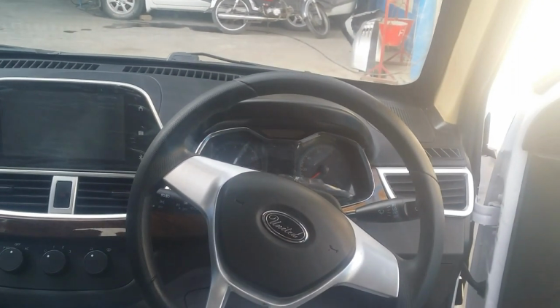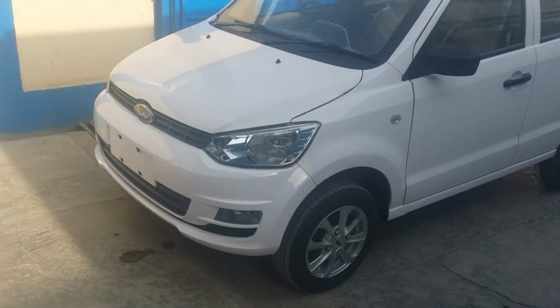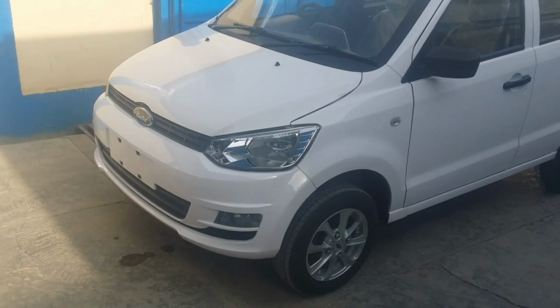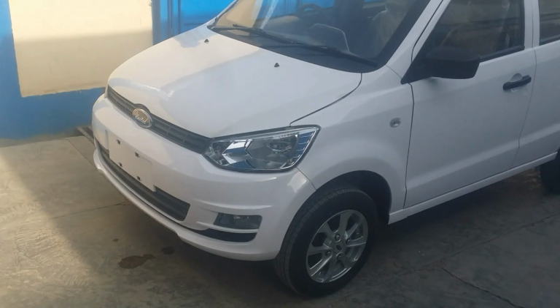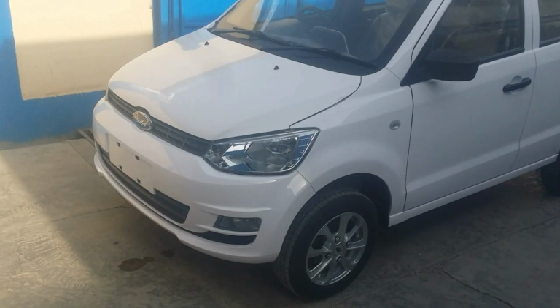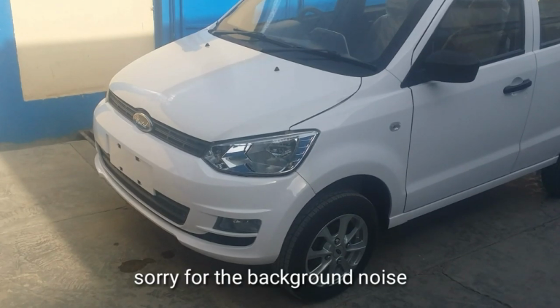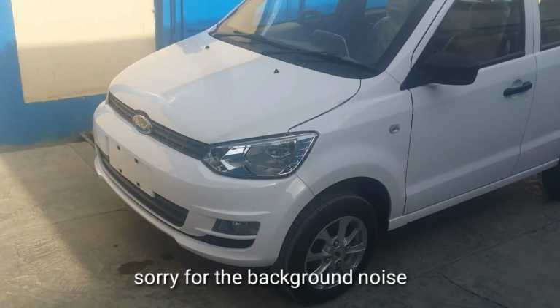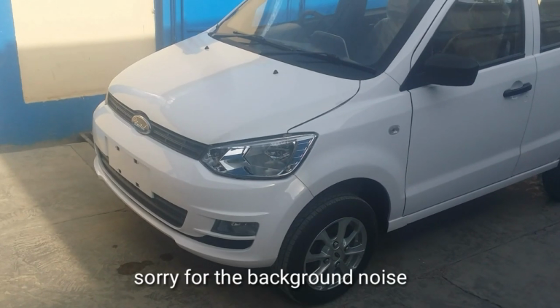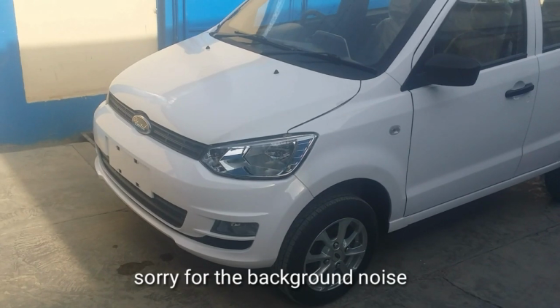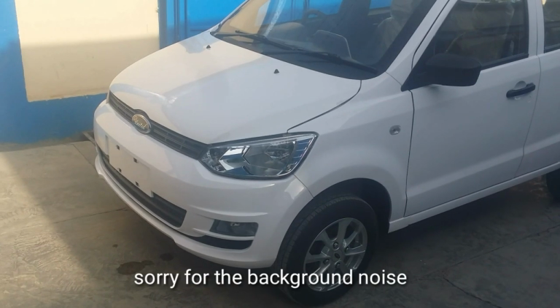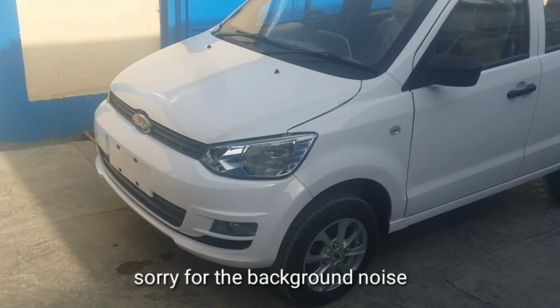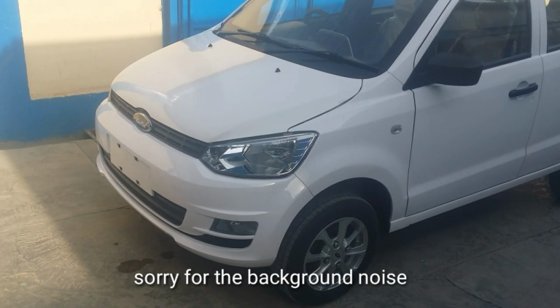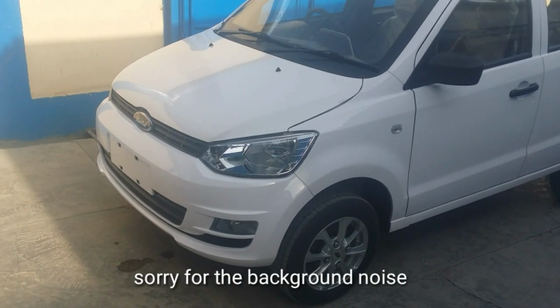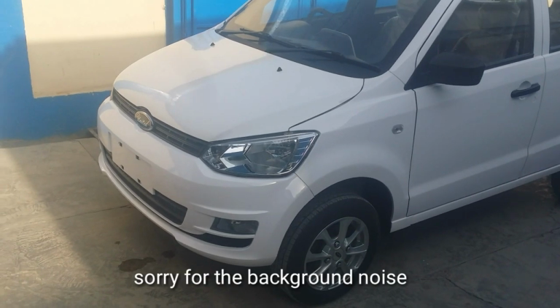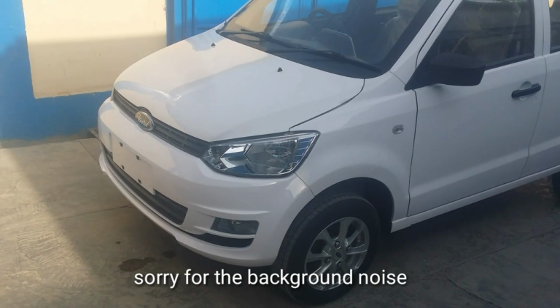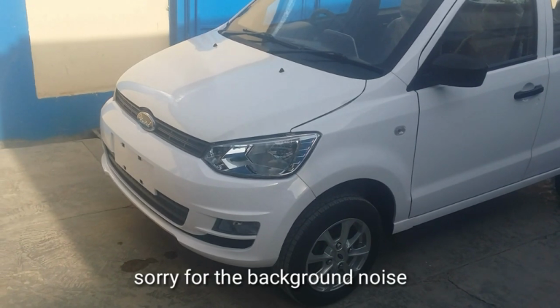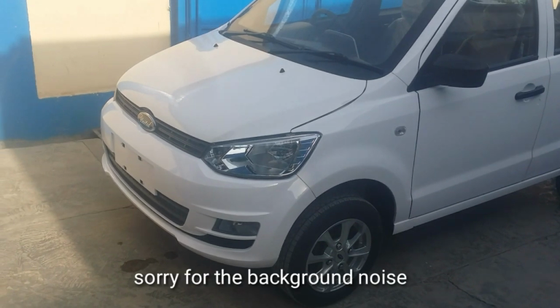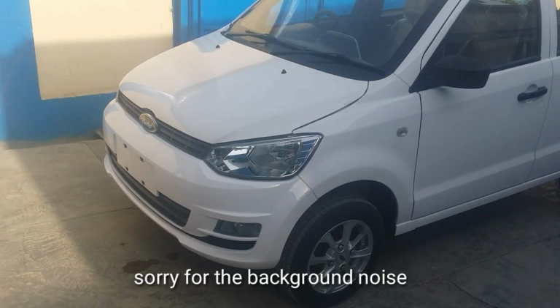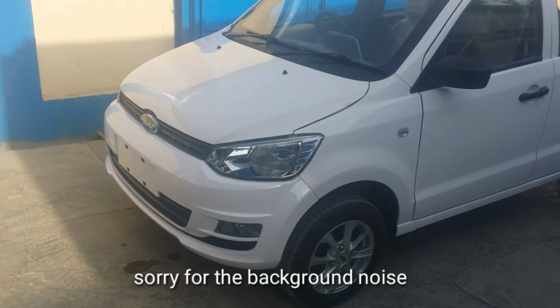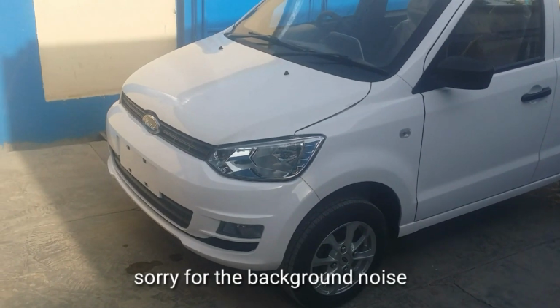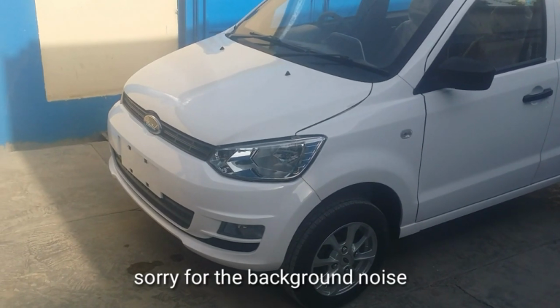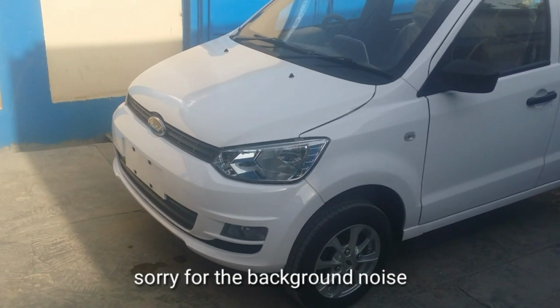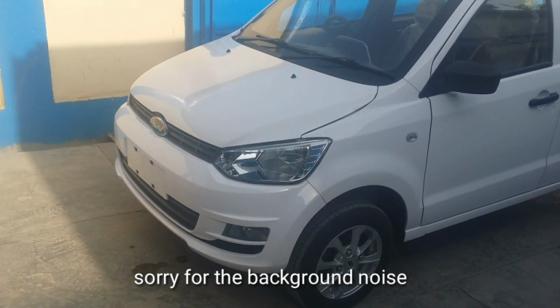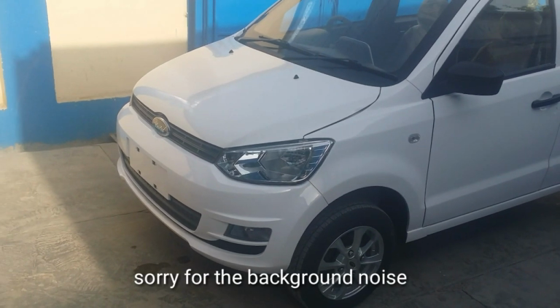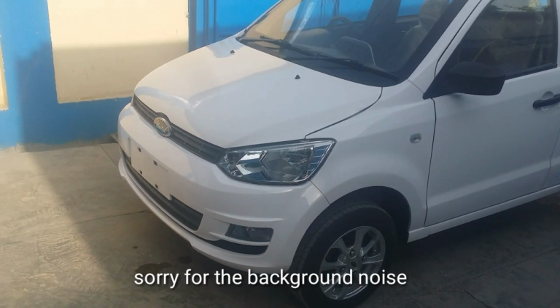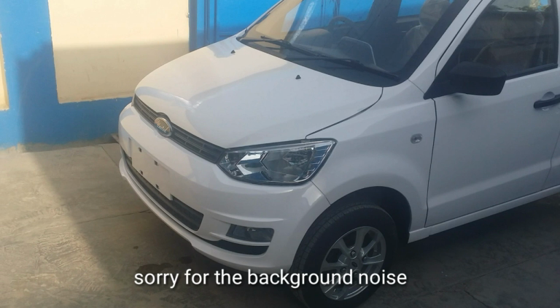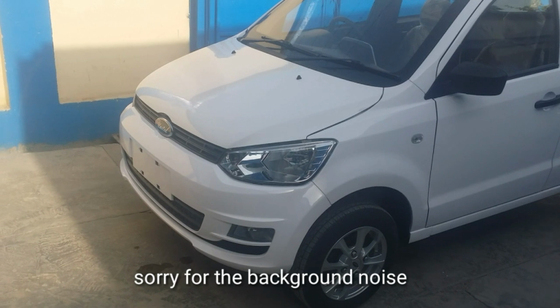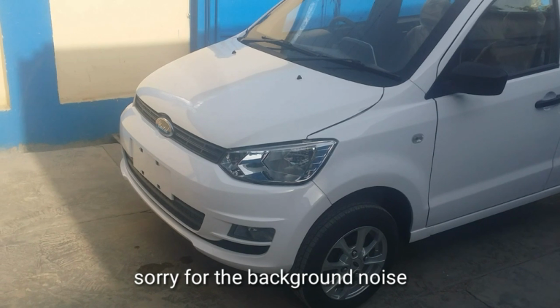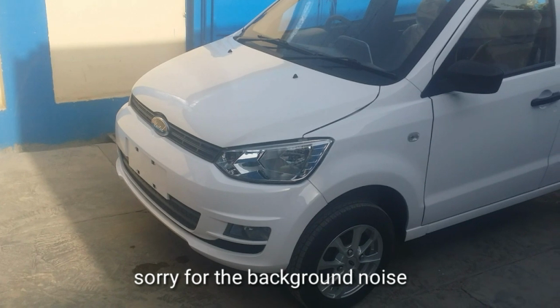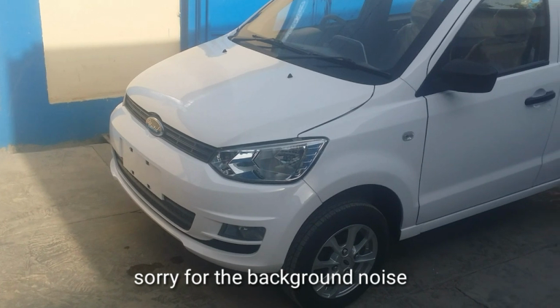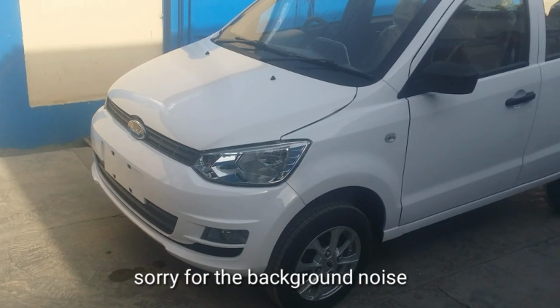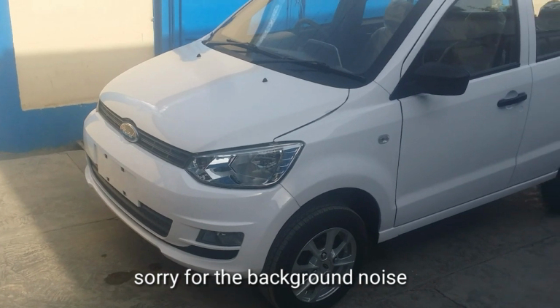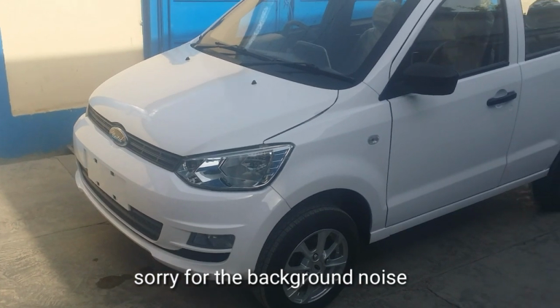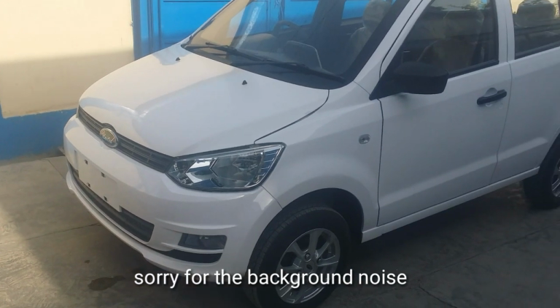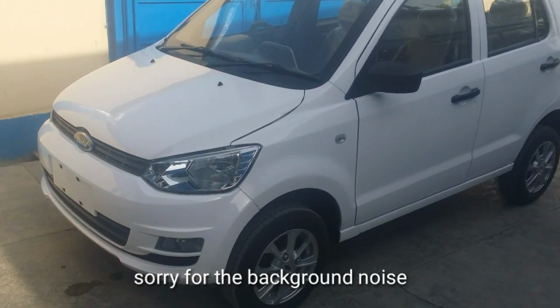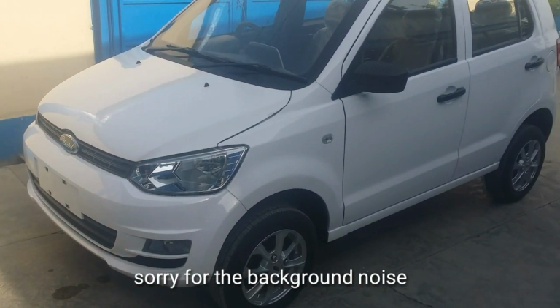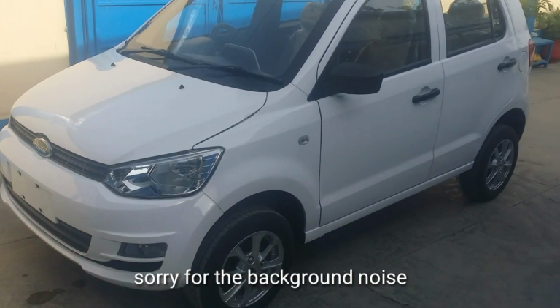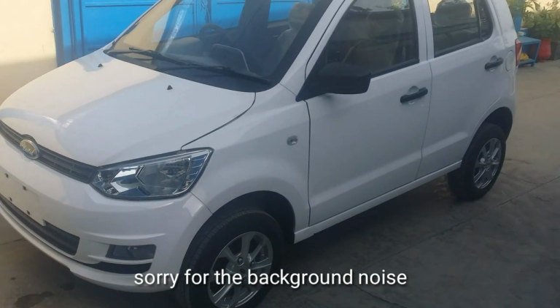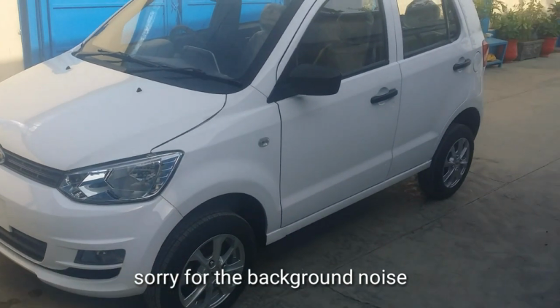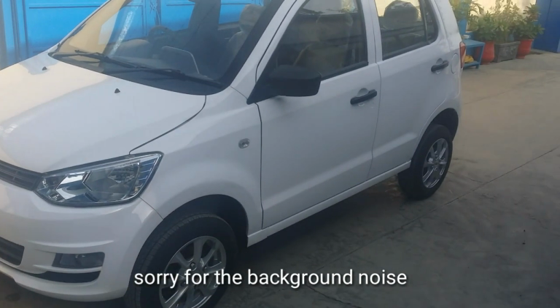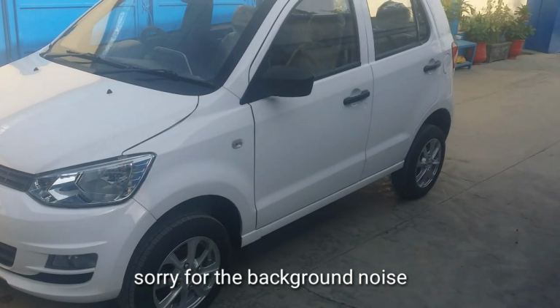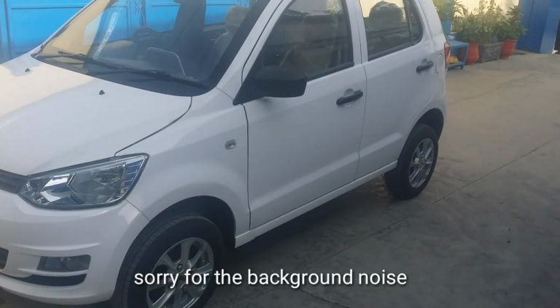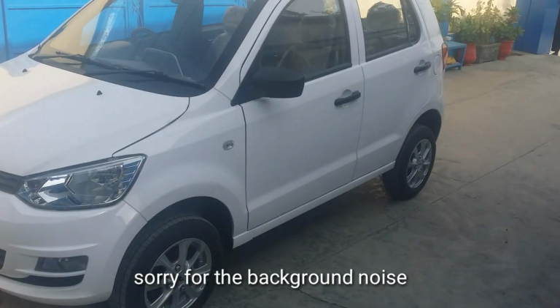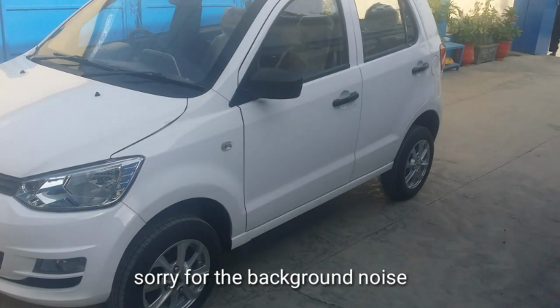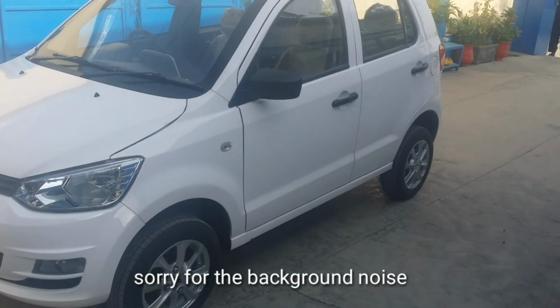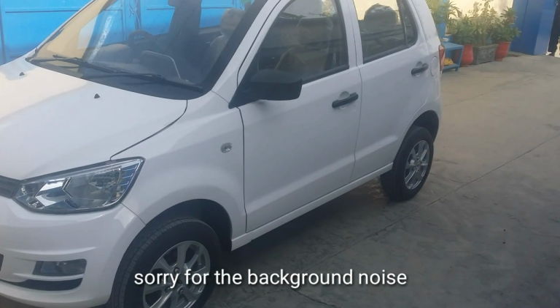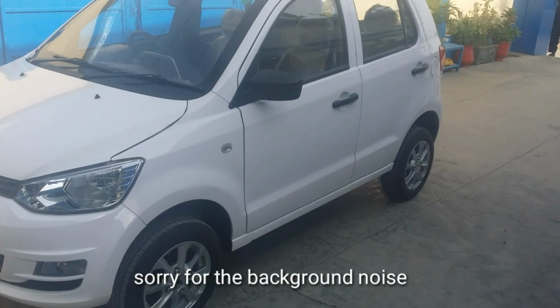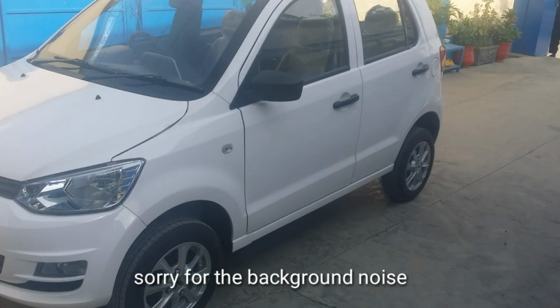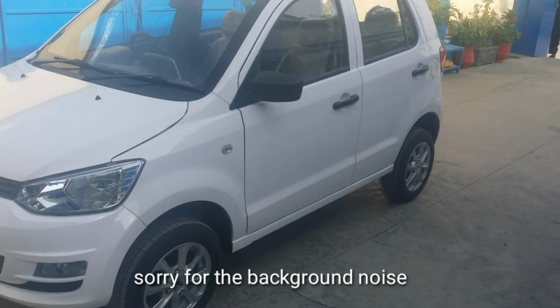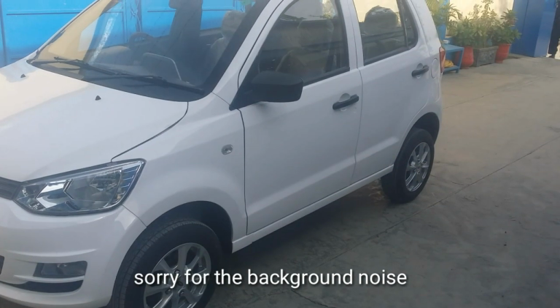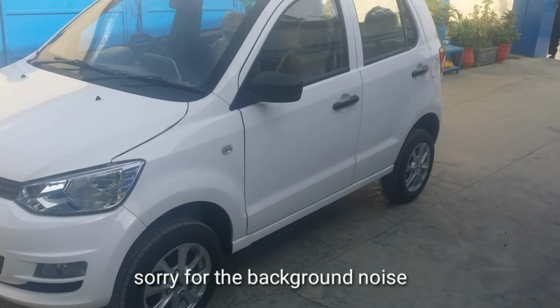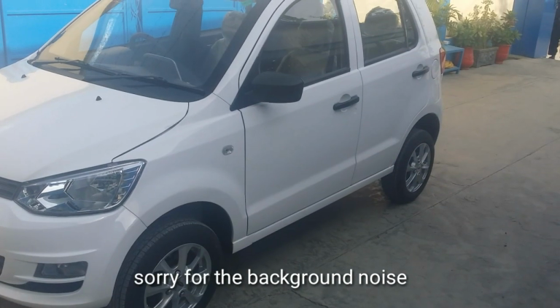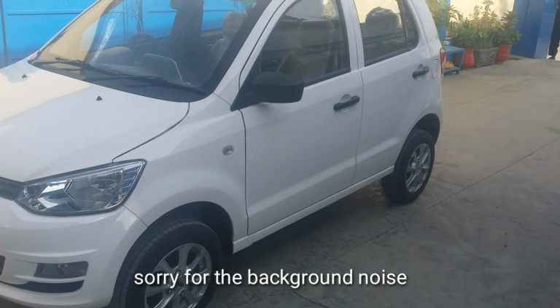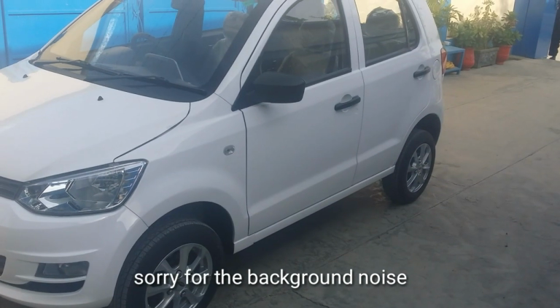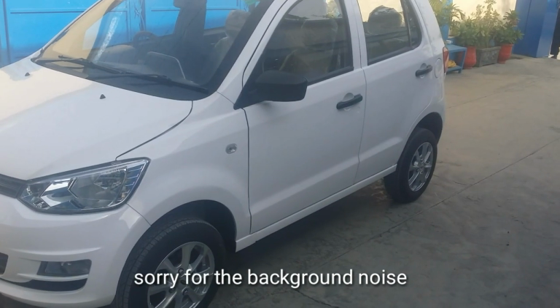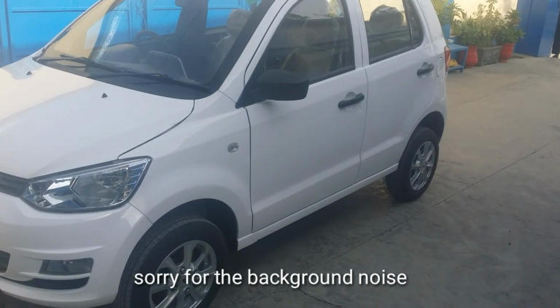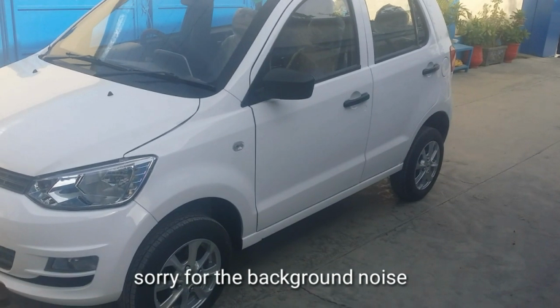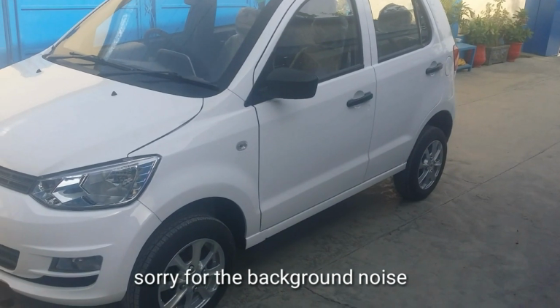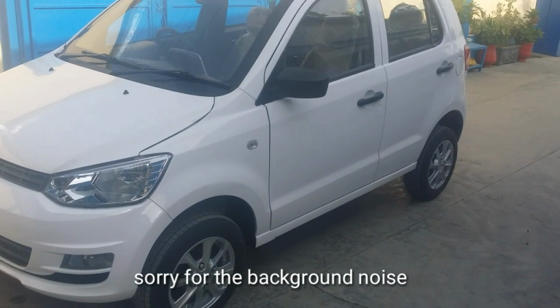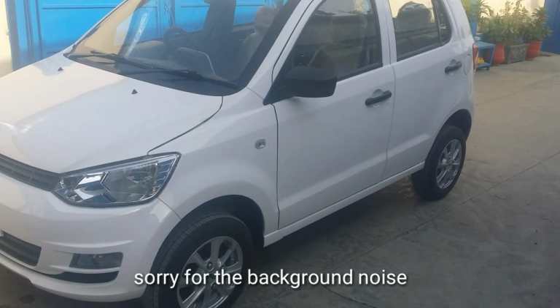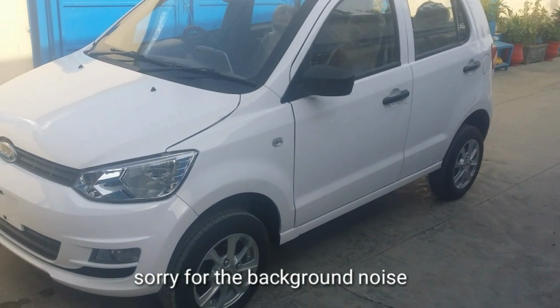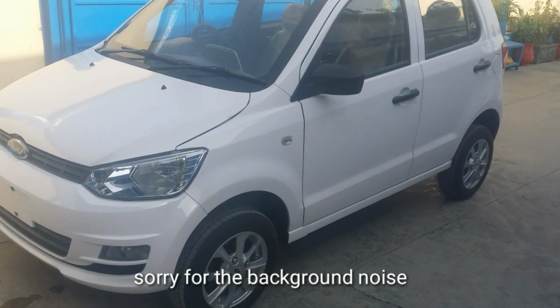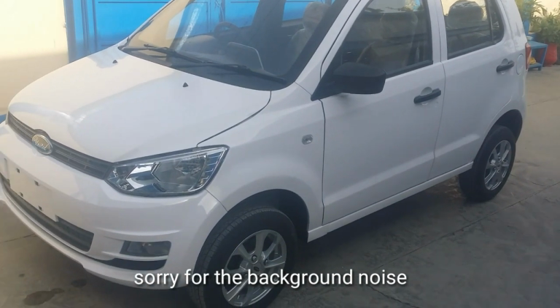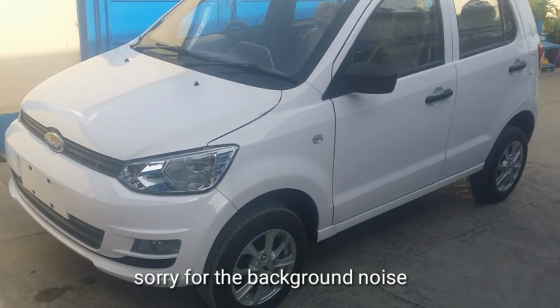Hello YouTube, Assalamualaikum. This is Zainul Abideen and you are watching my YouTube channel. Today I have a complete review of the United Brevo.